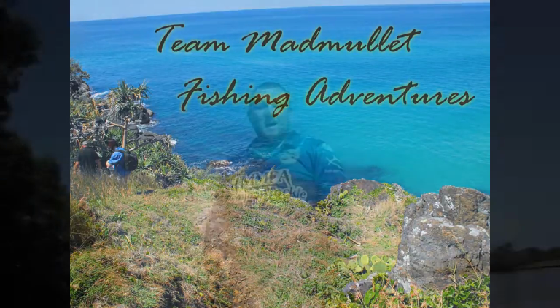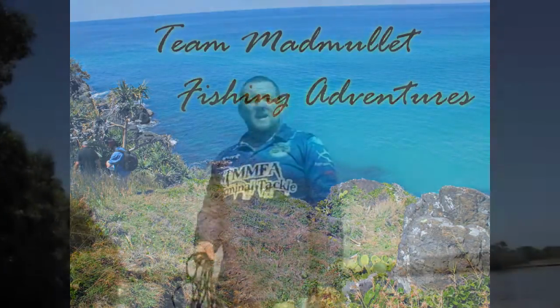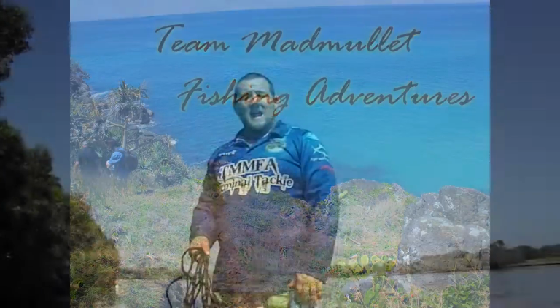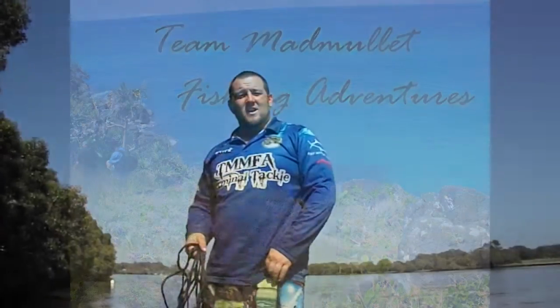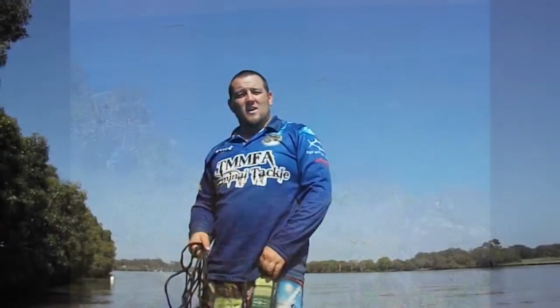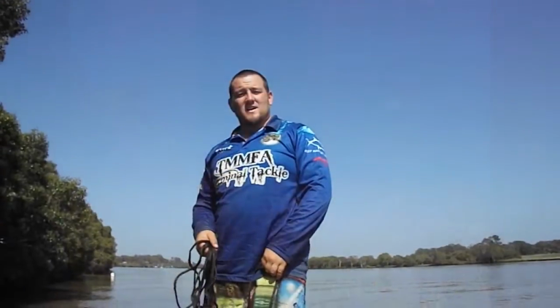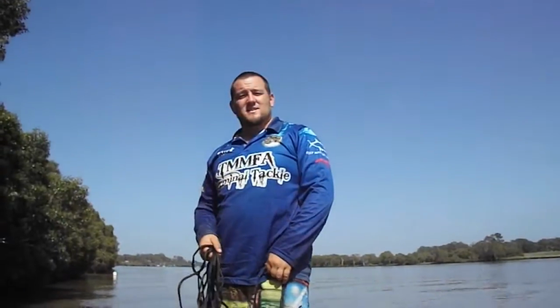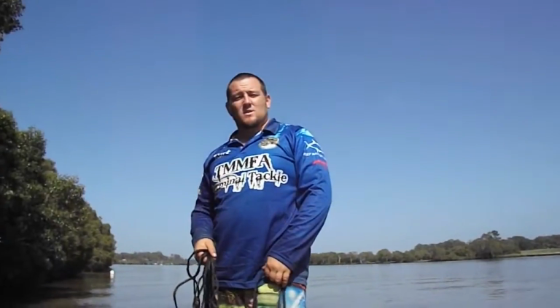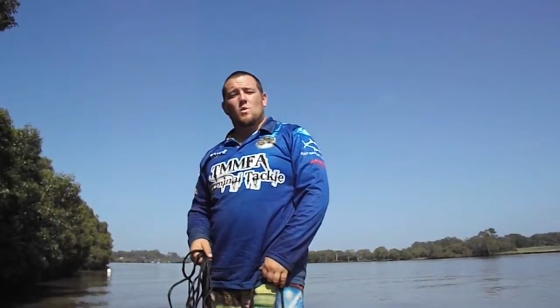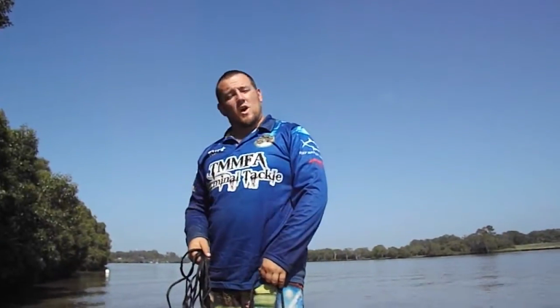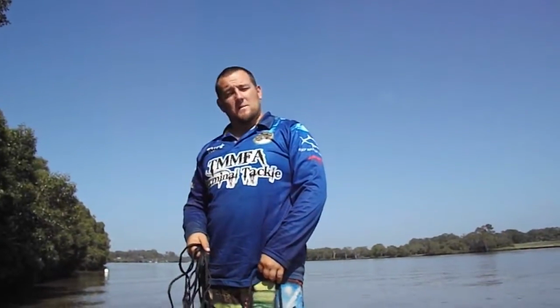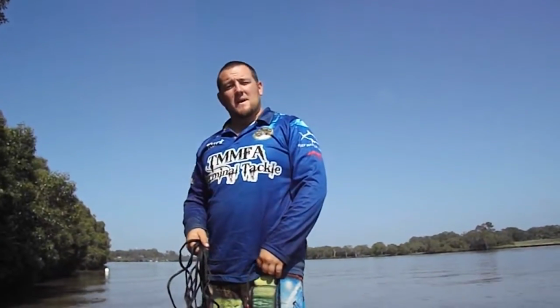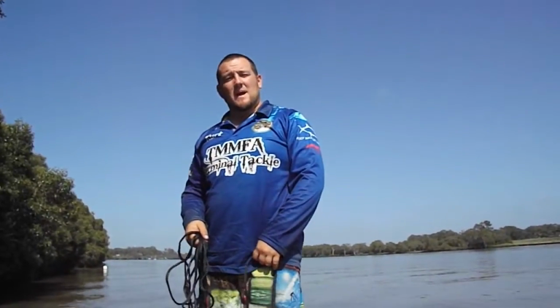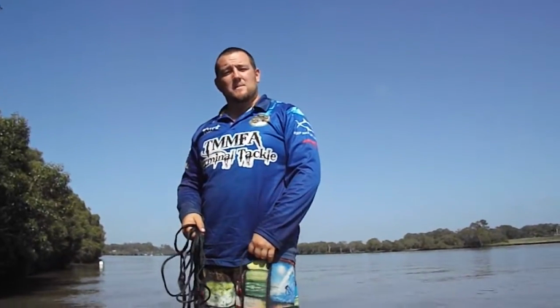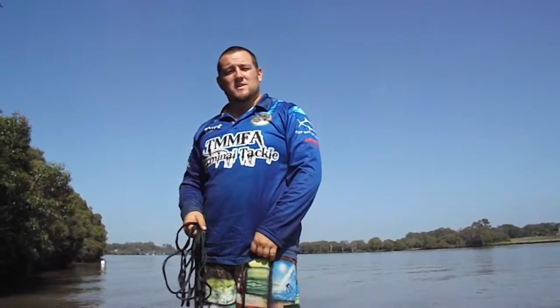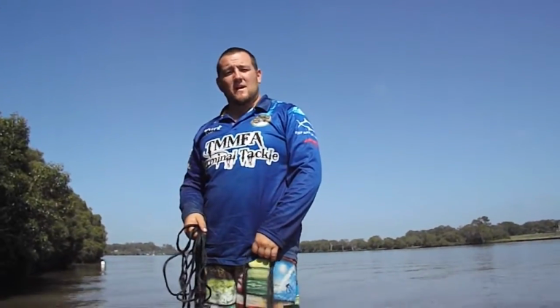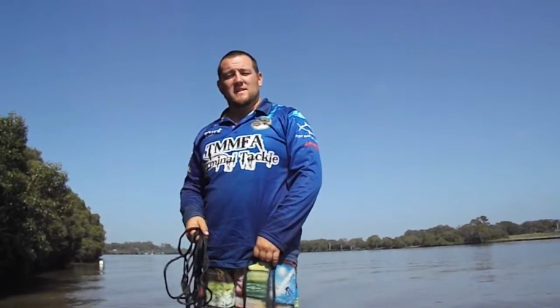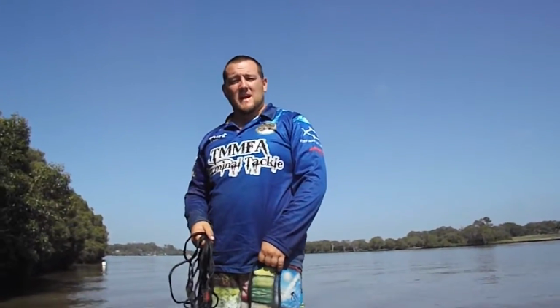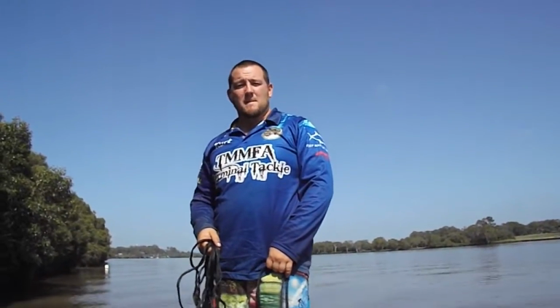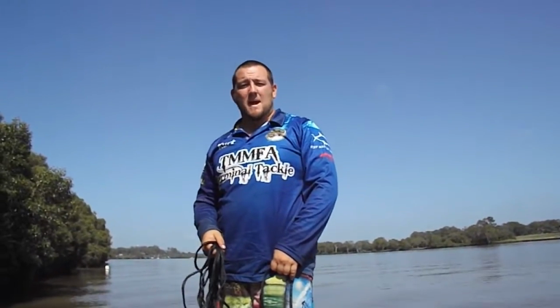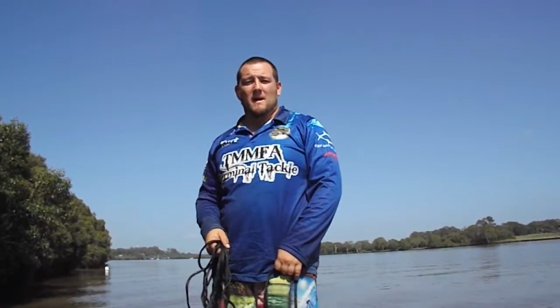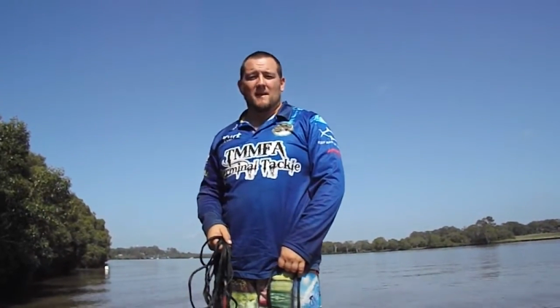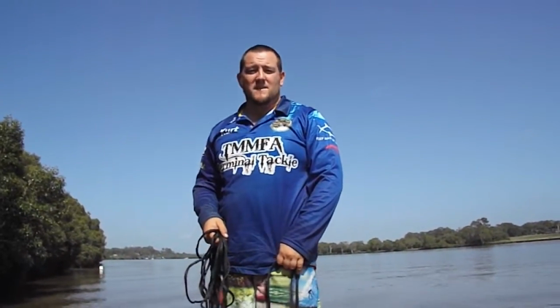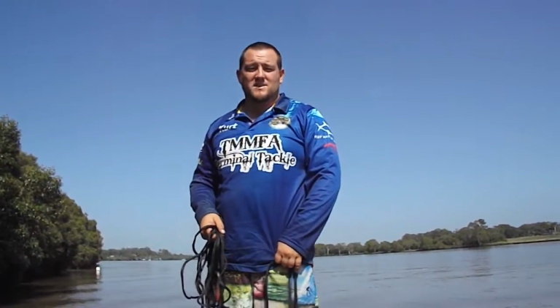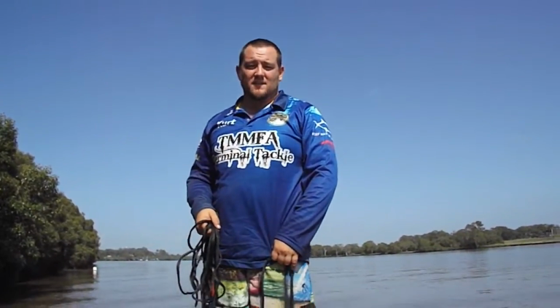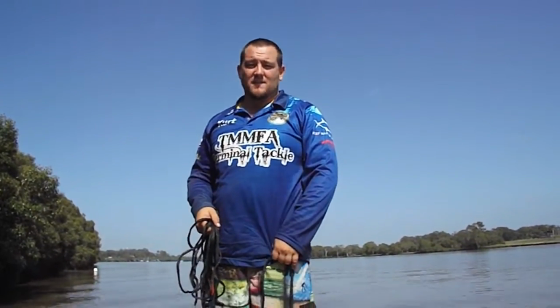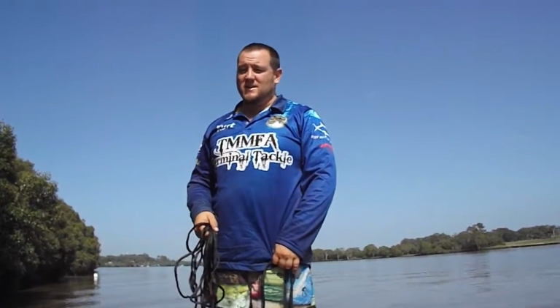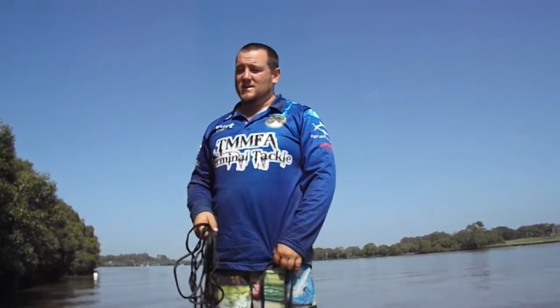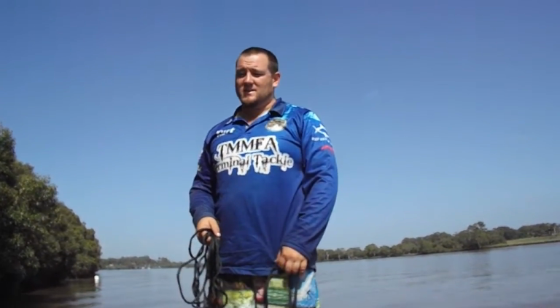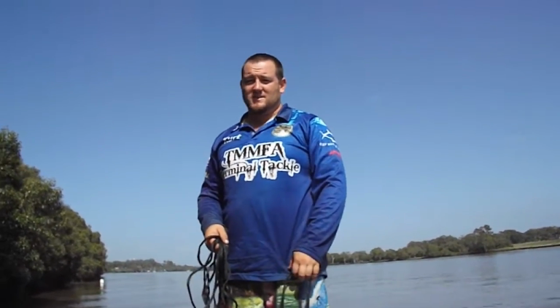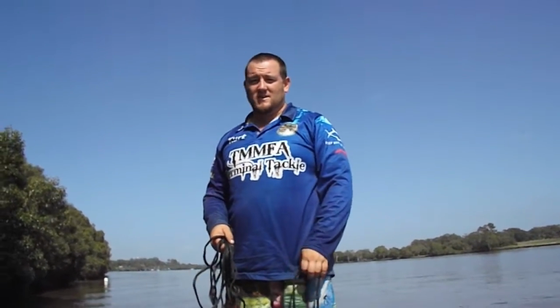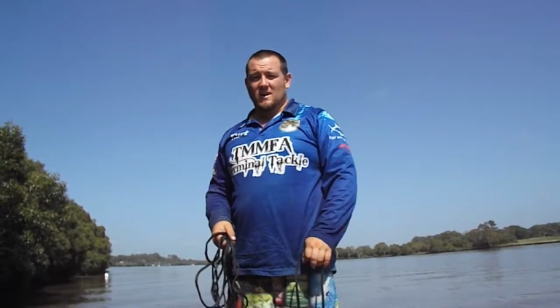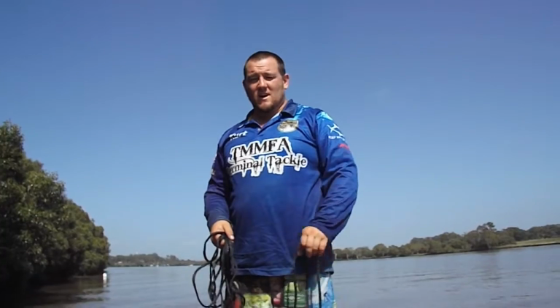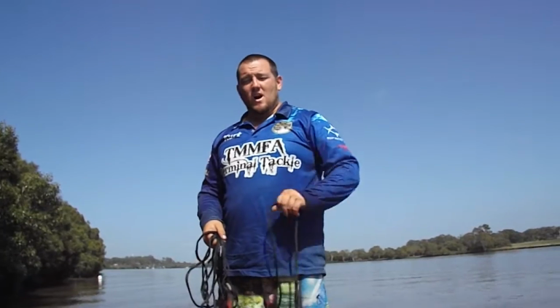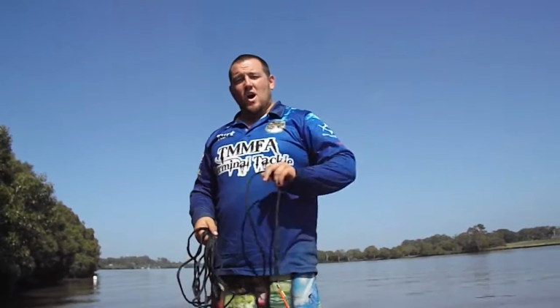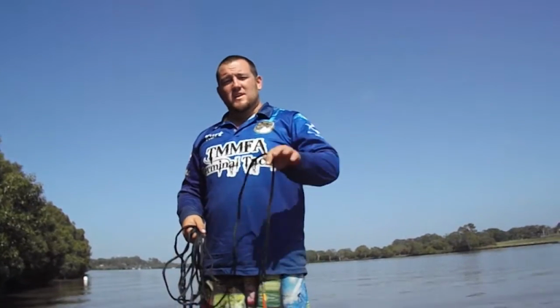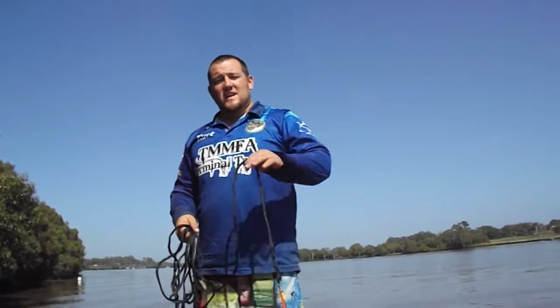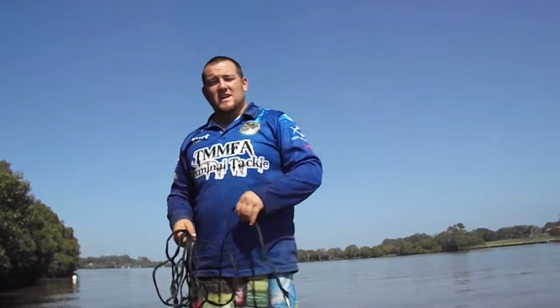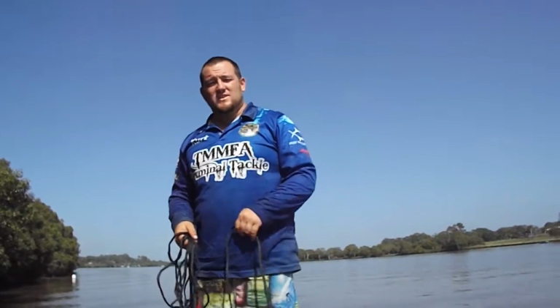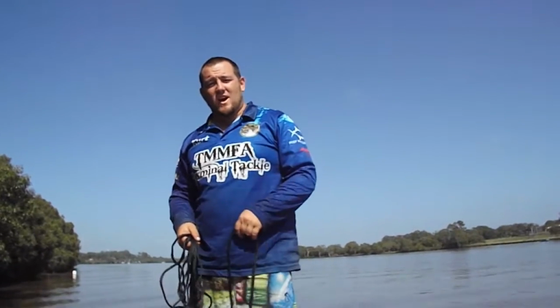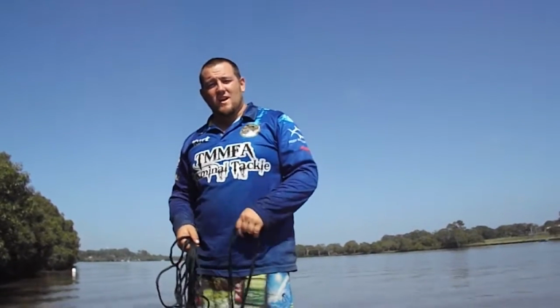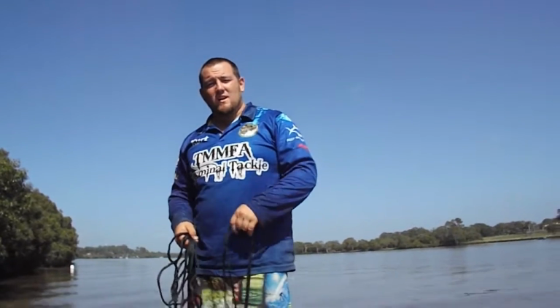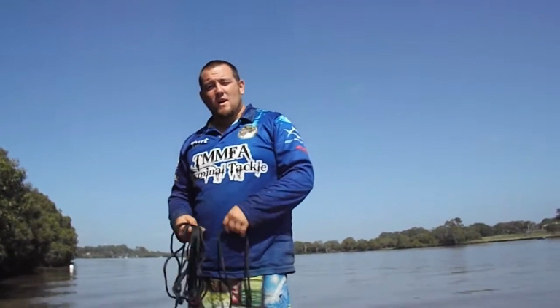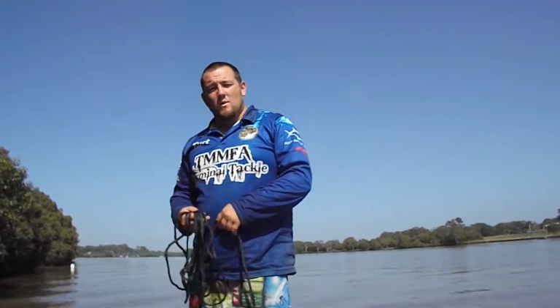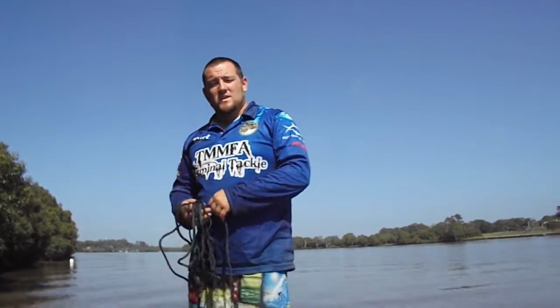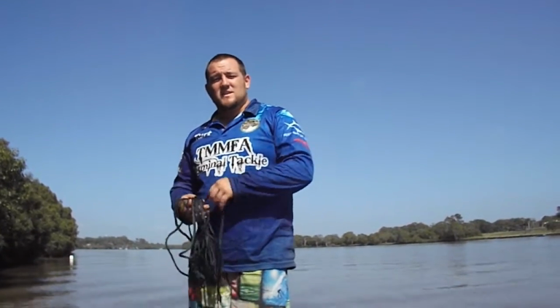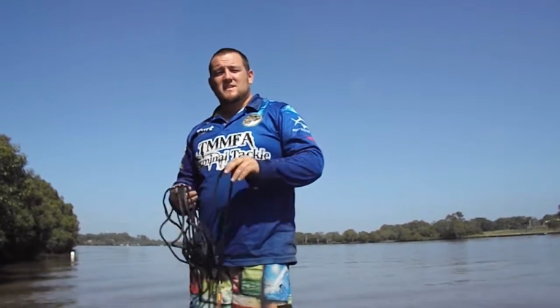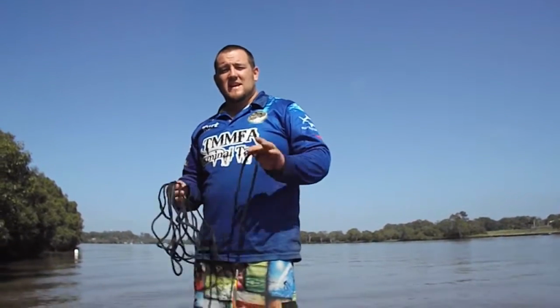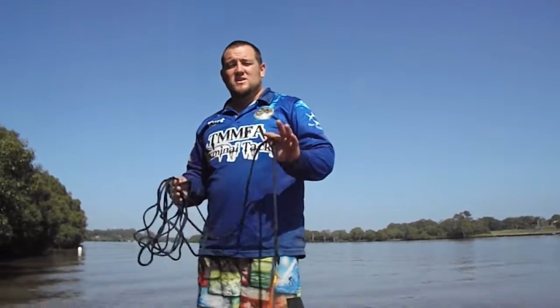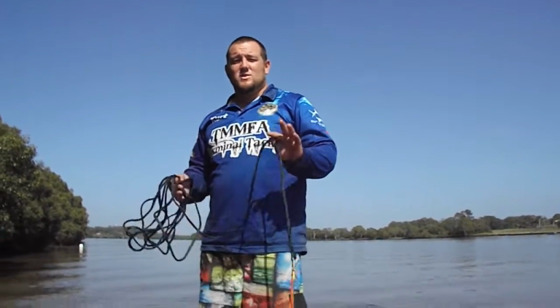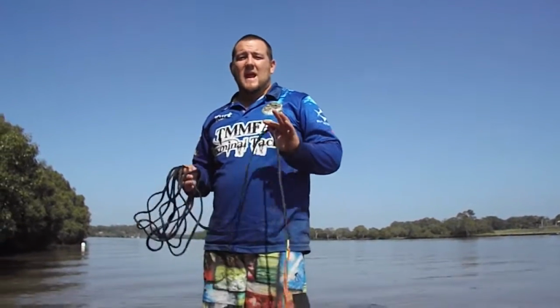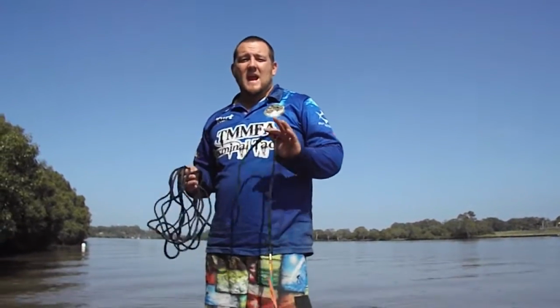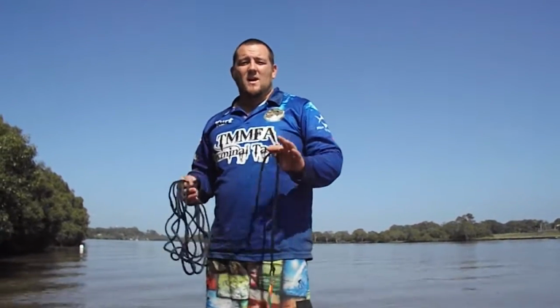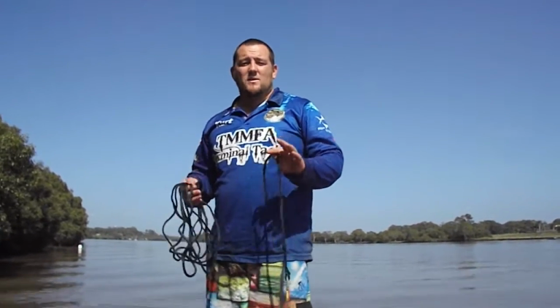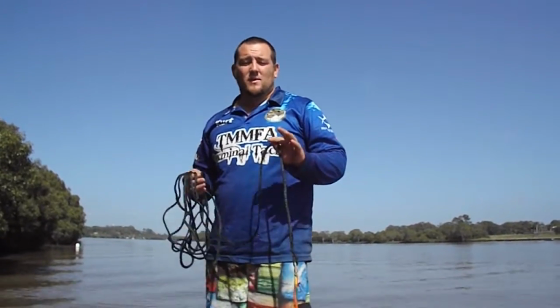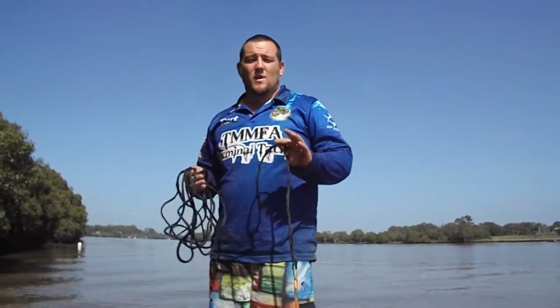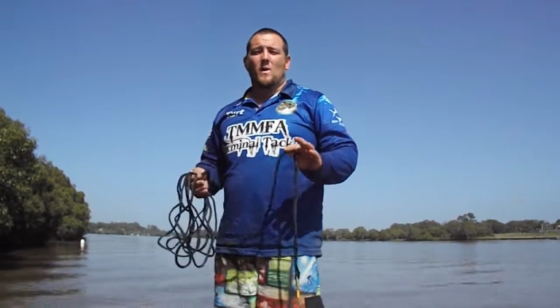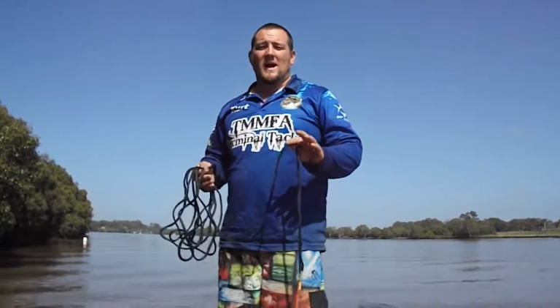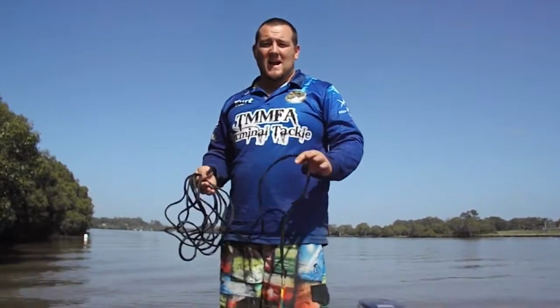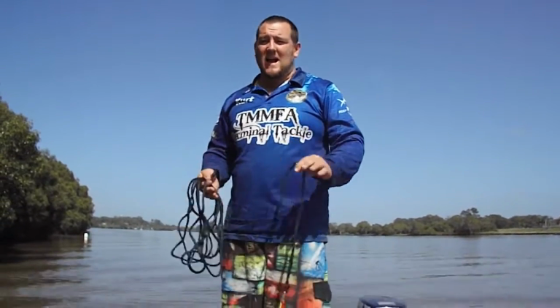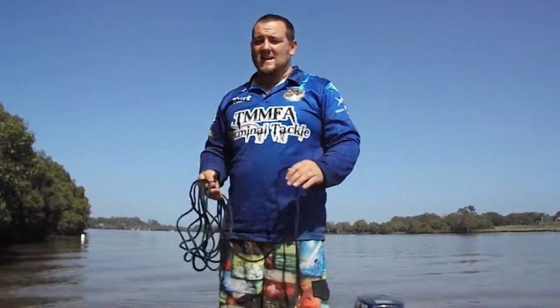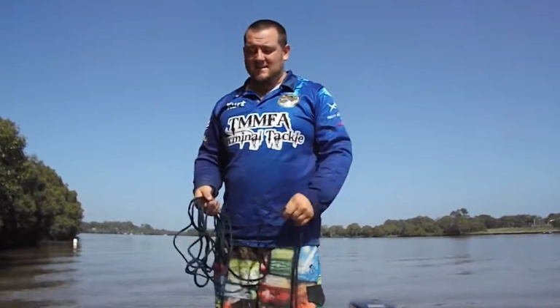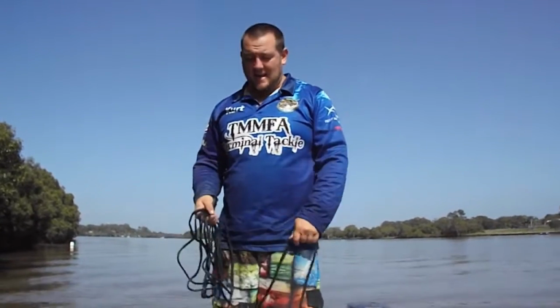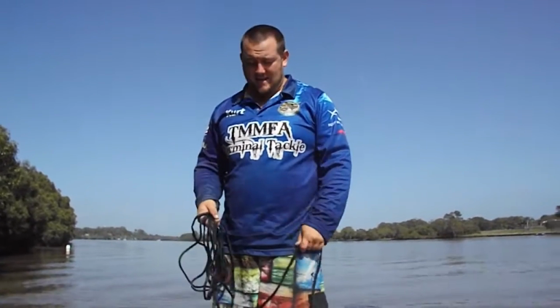G'day guys, welcome to another episode of Team Mad Mile Fishing Adventures. On today's show, this will teach you how to throw a cast net.